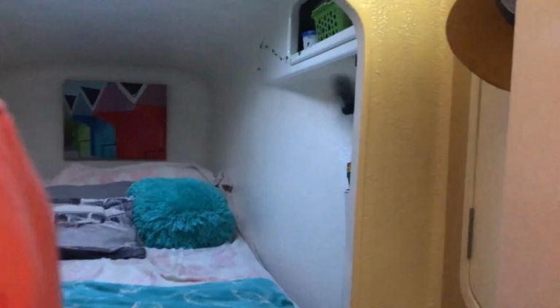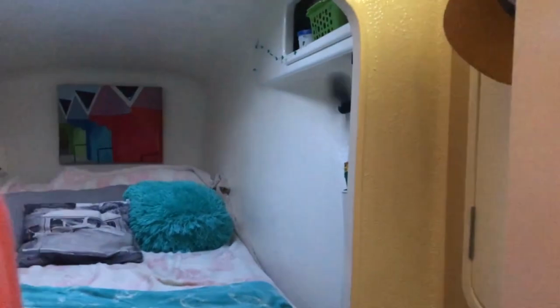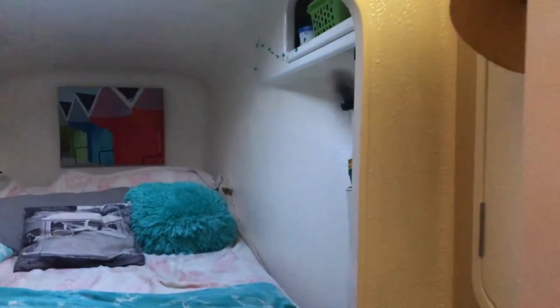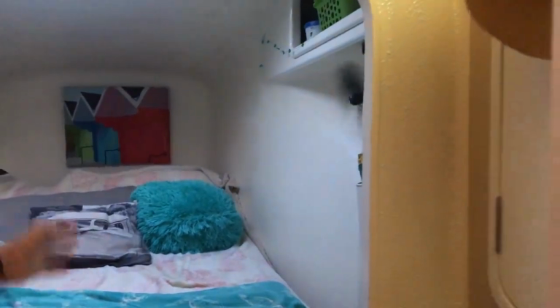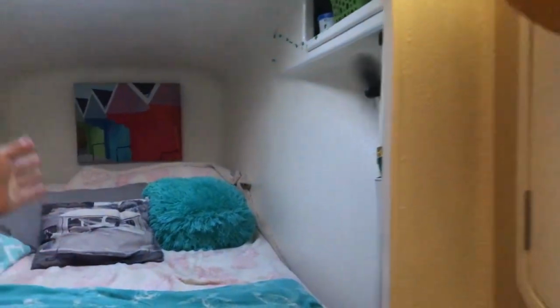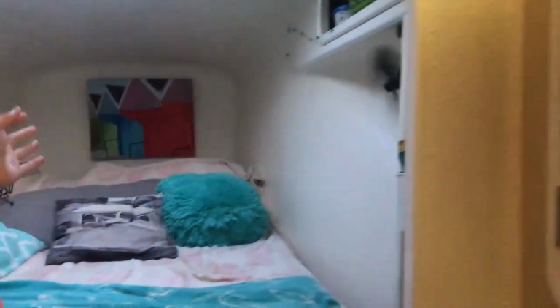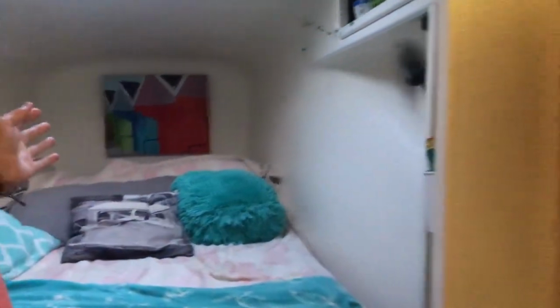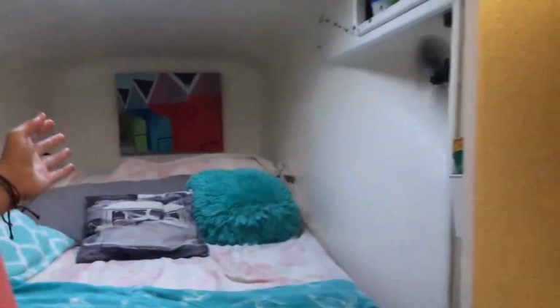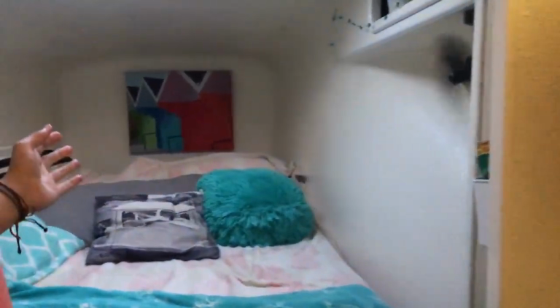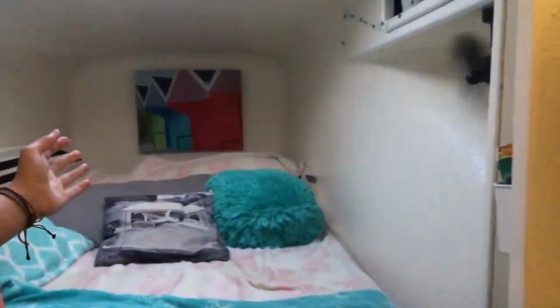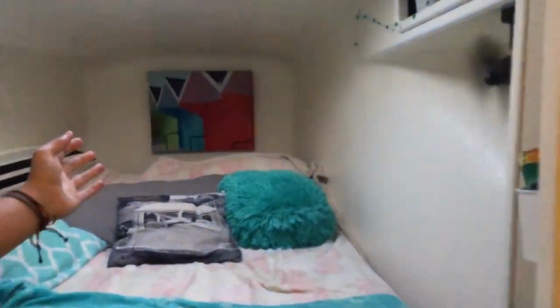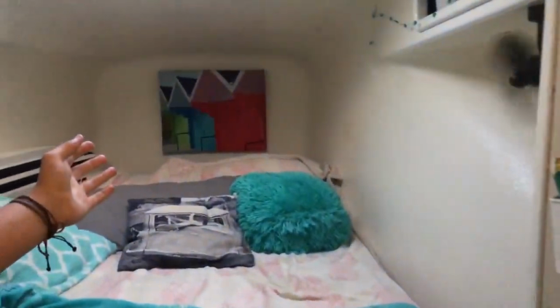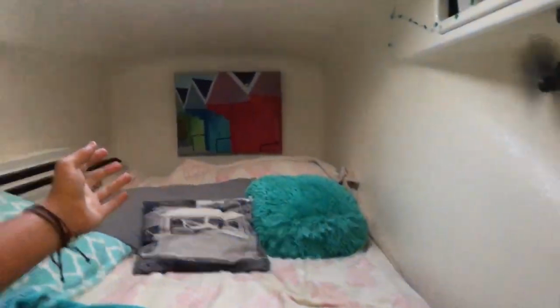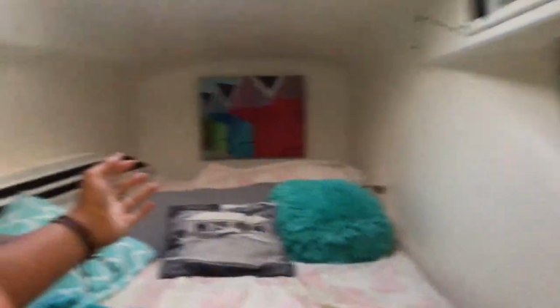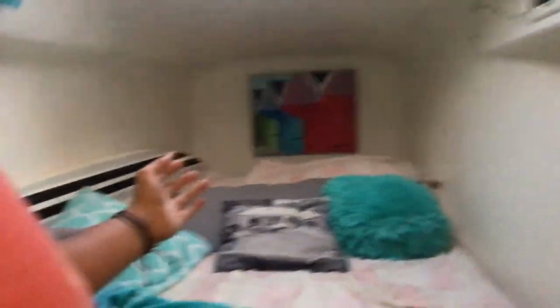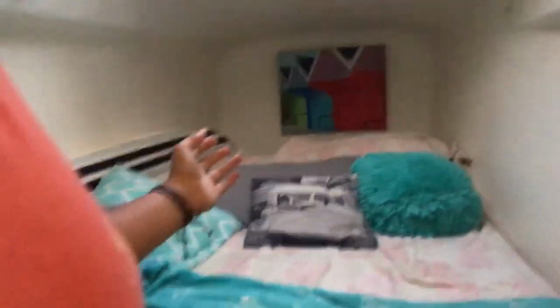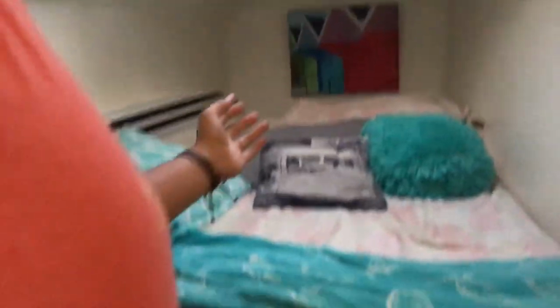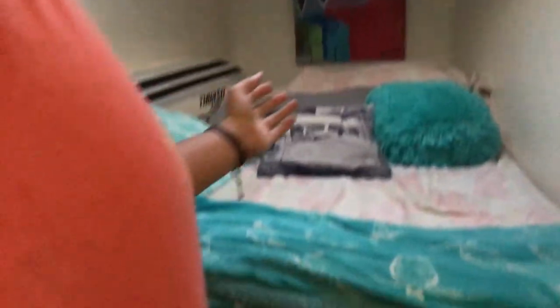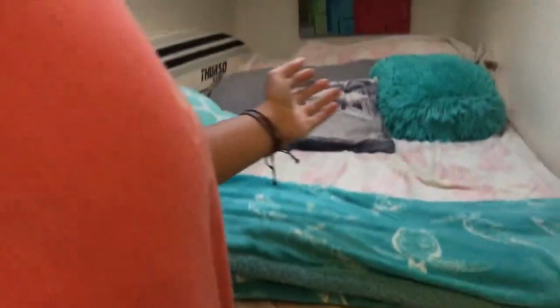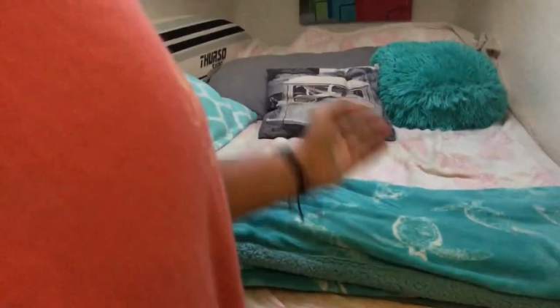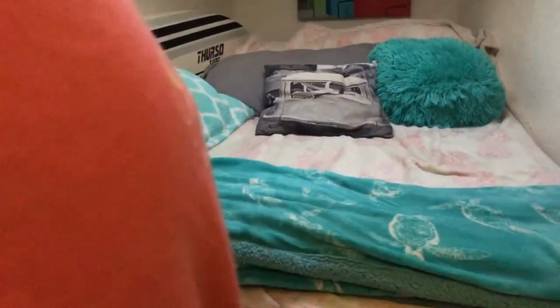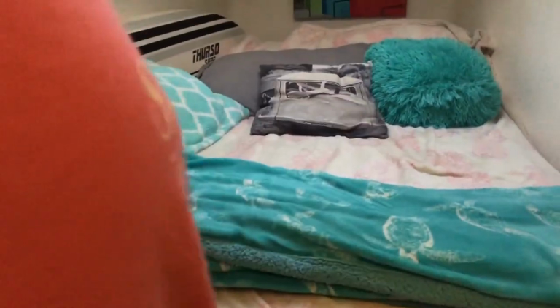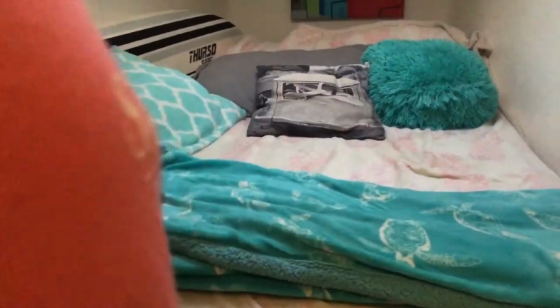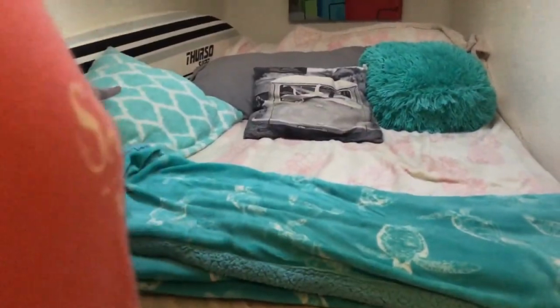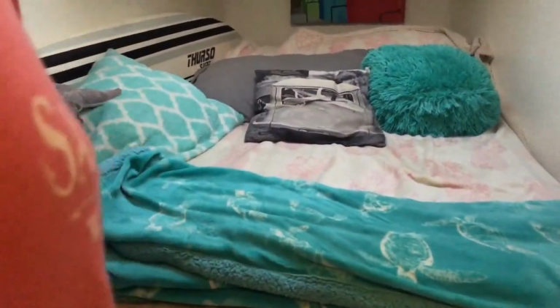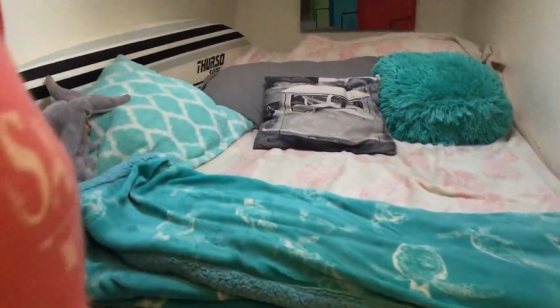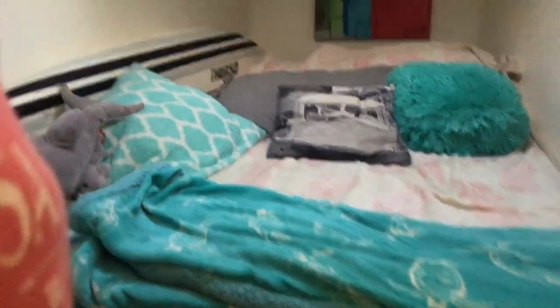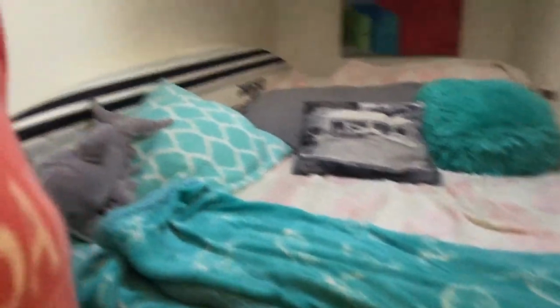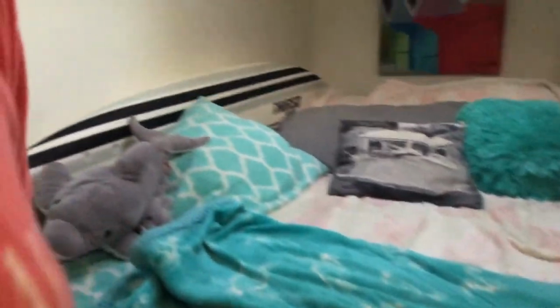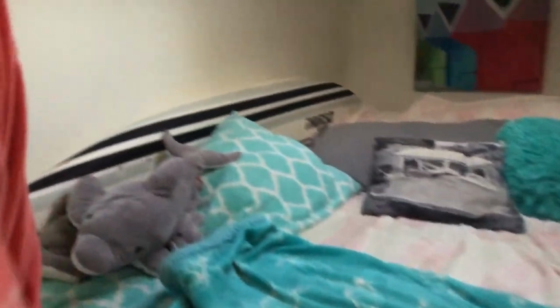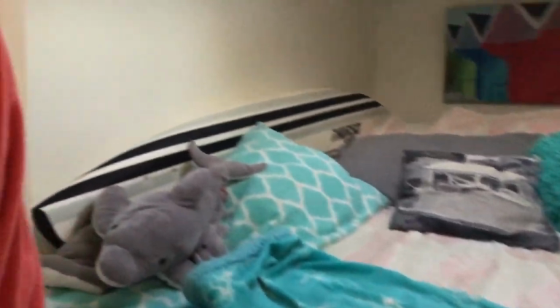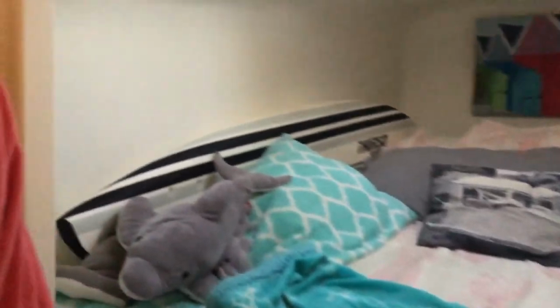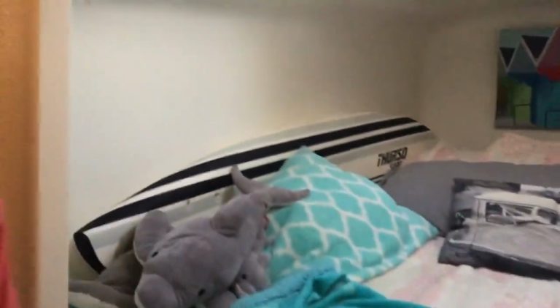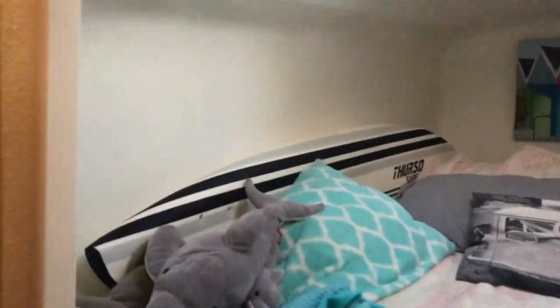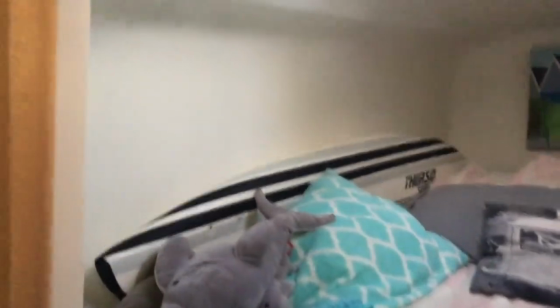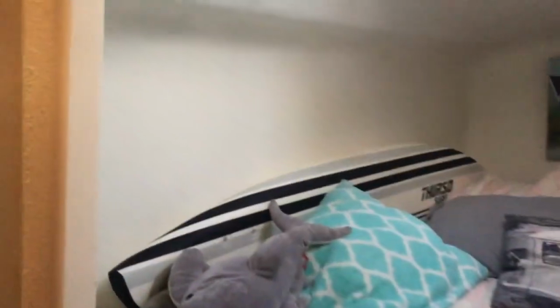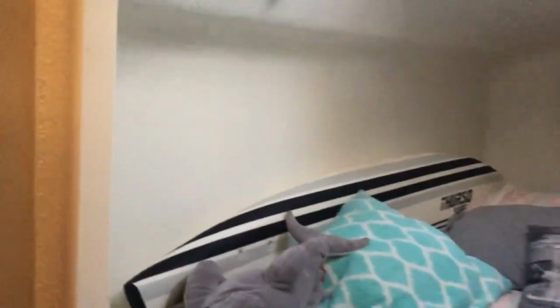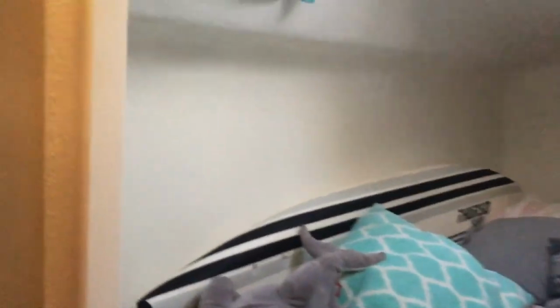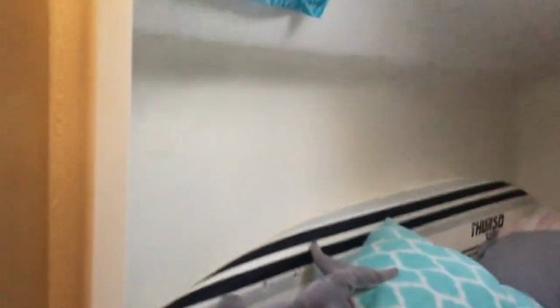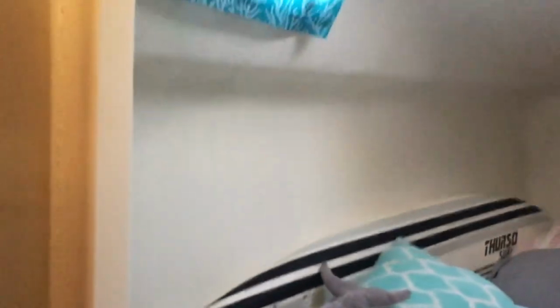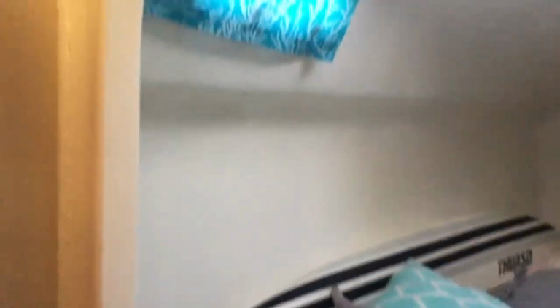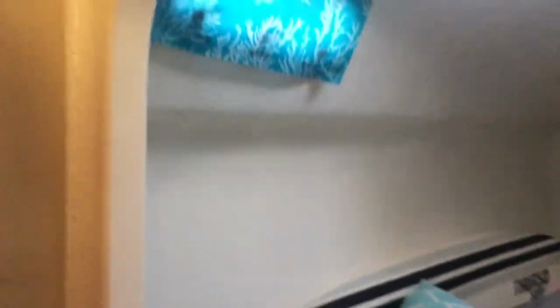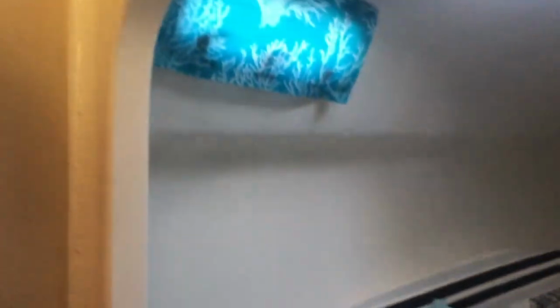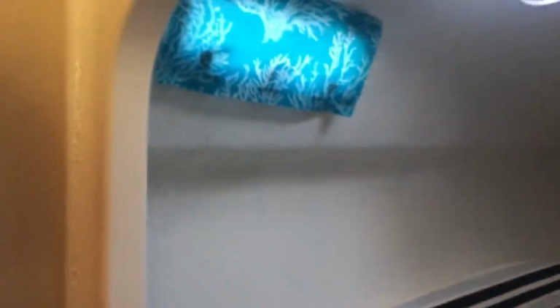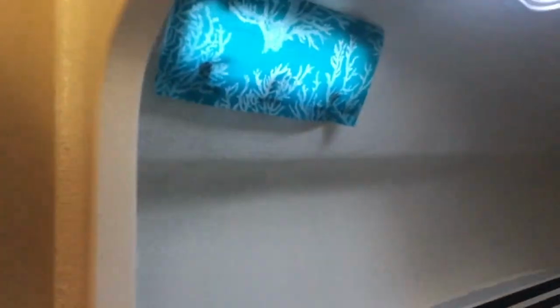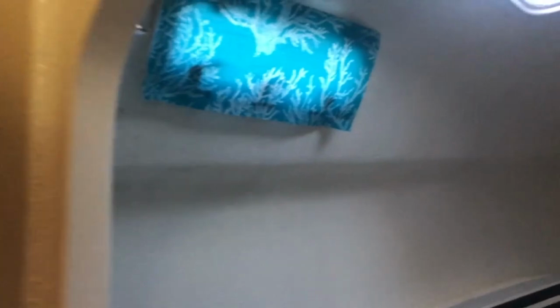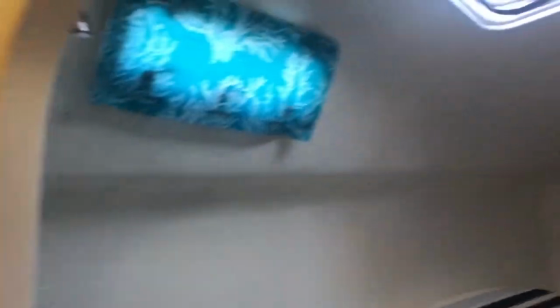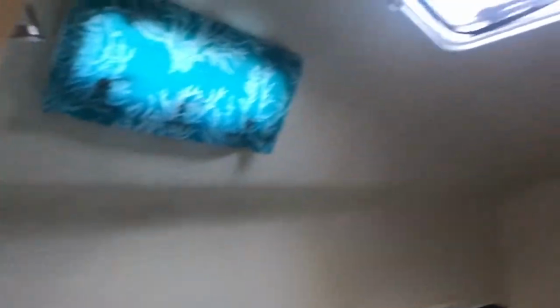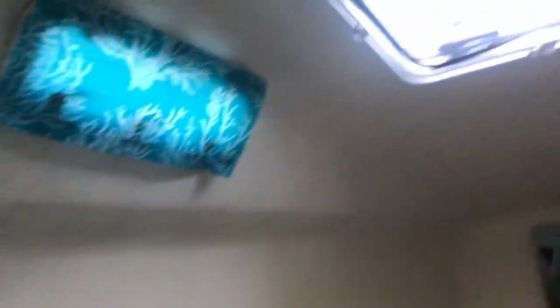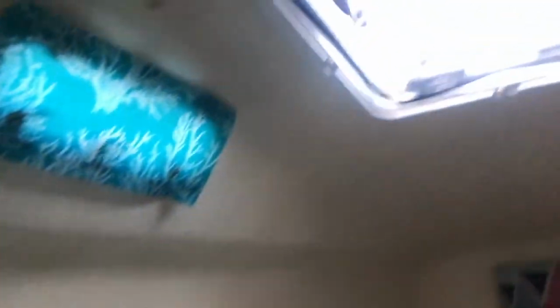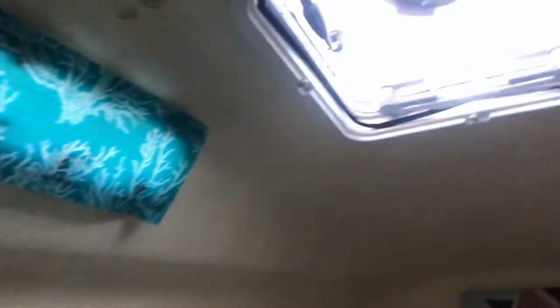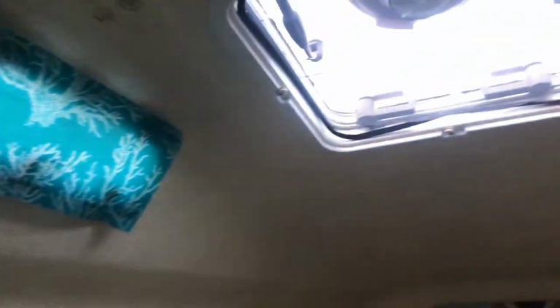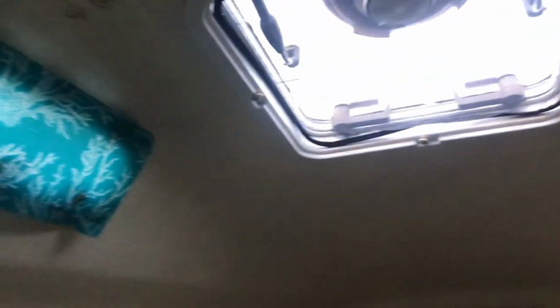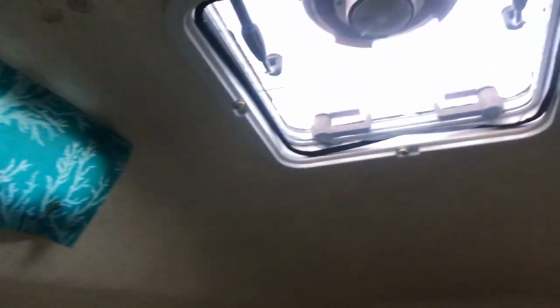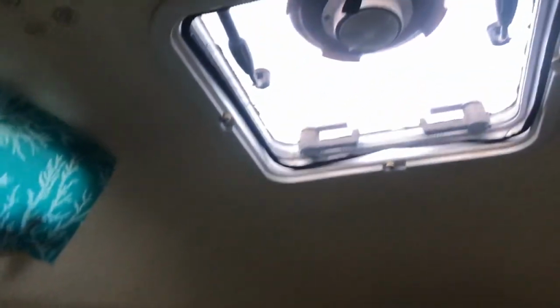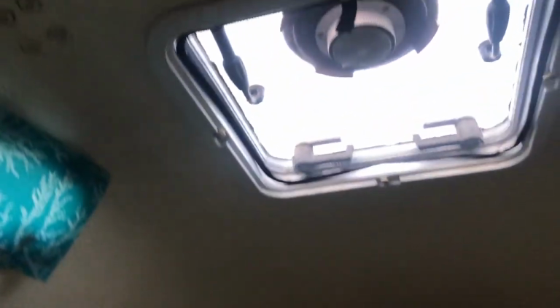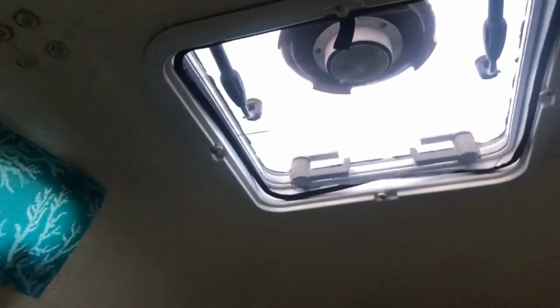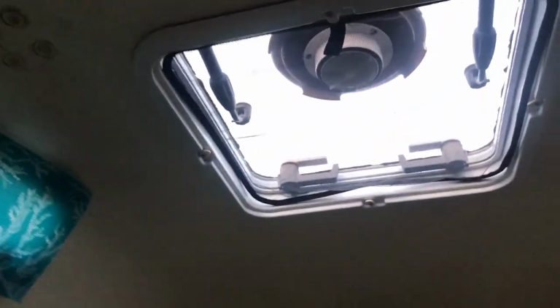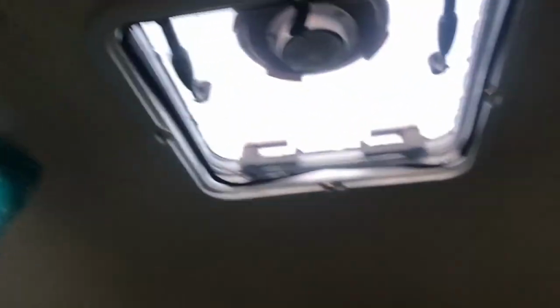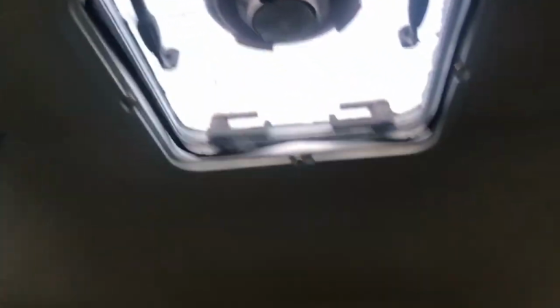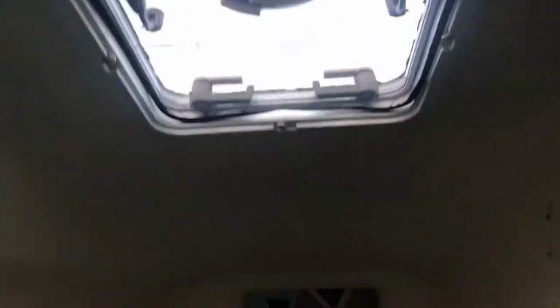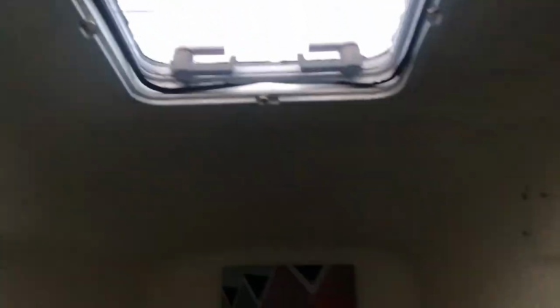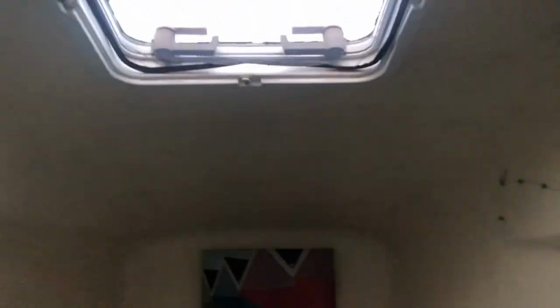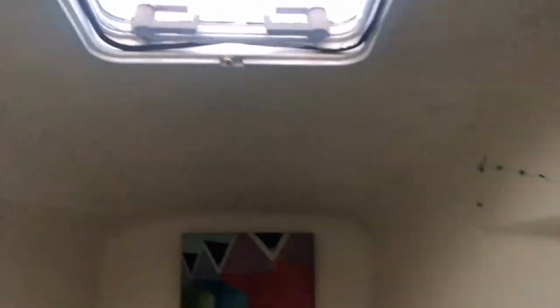This is one bedroom. As you can see, very small — but it's still nice and cozy.